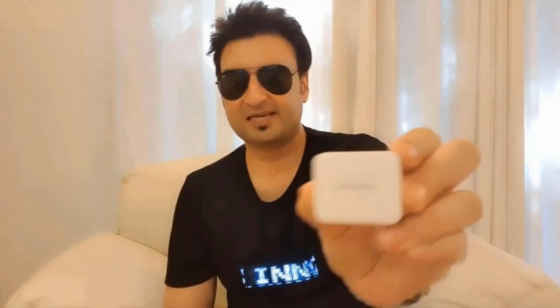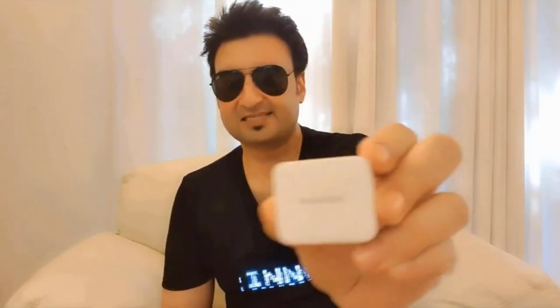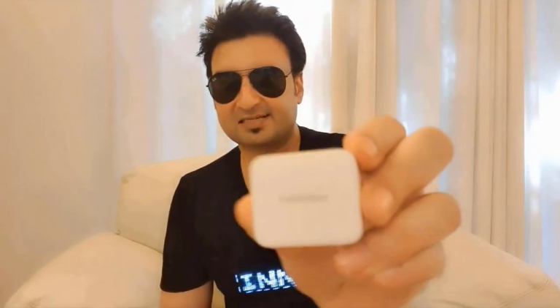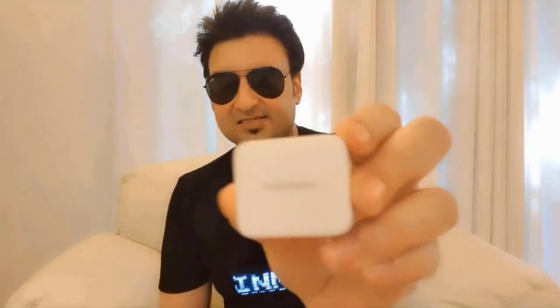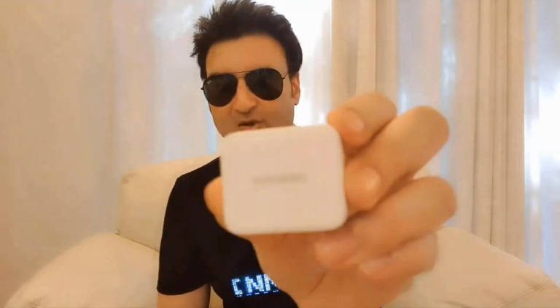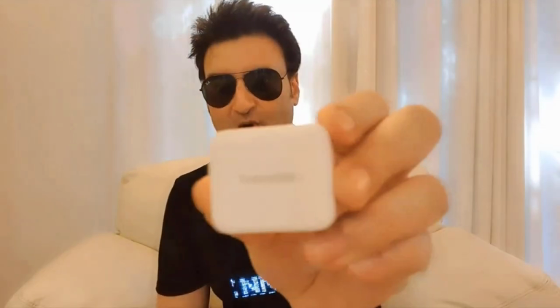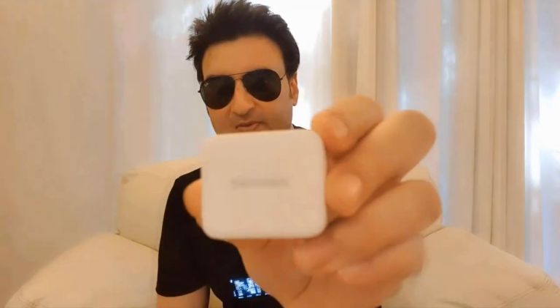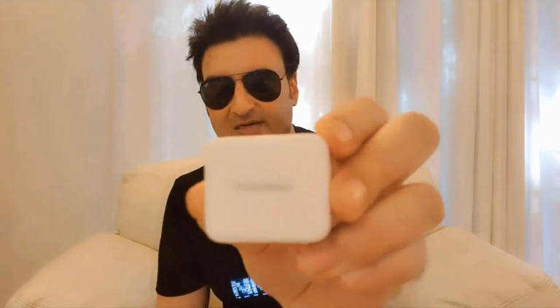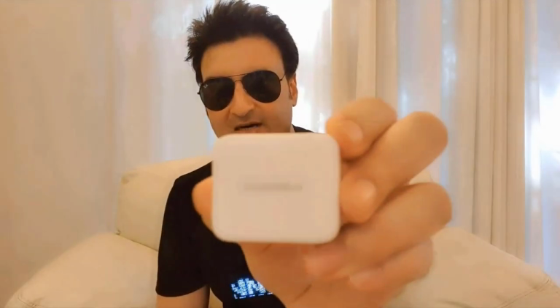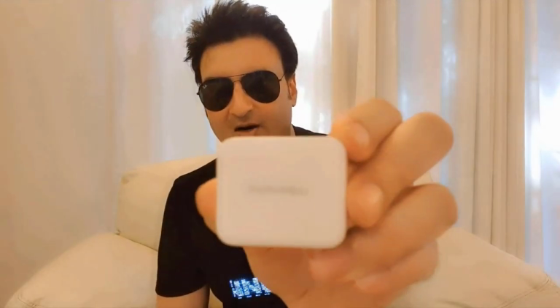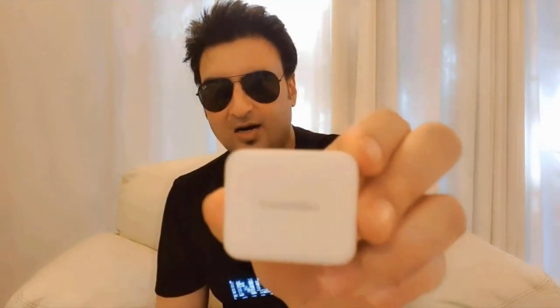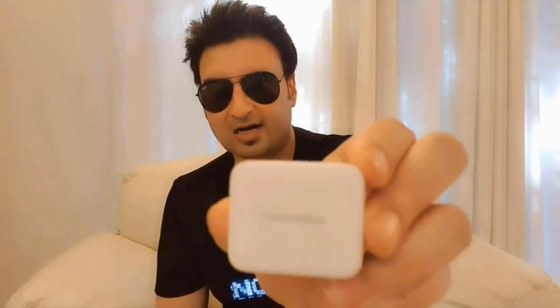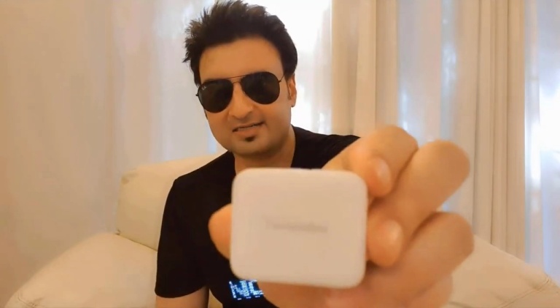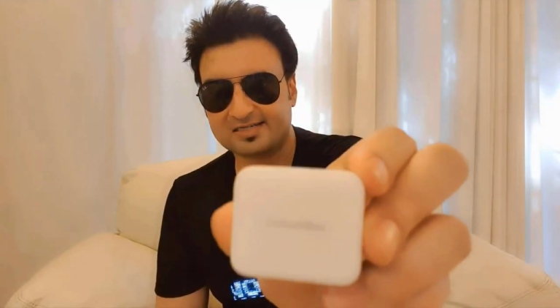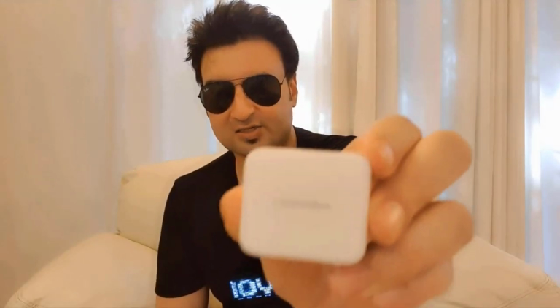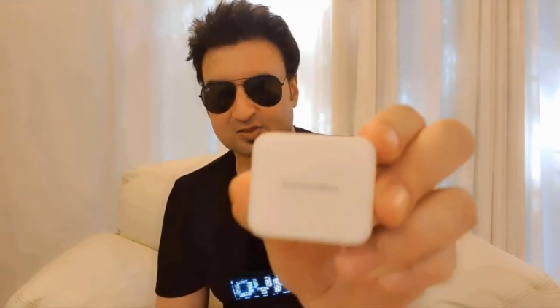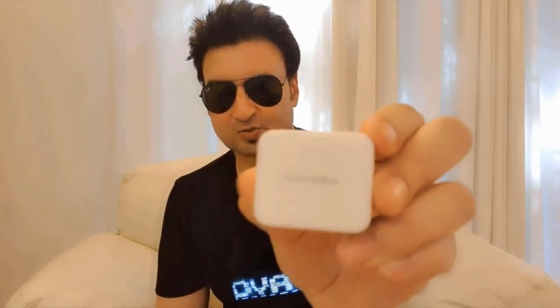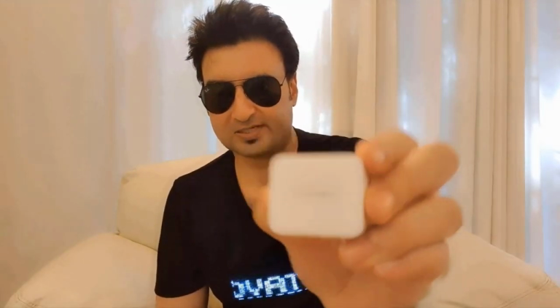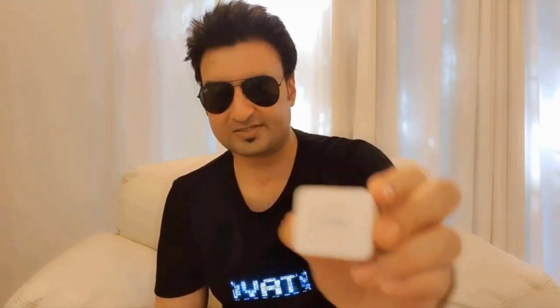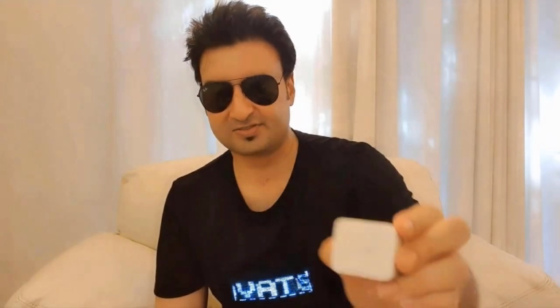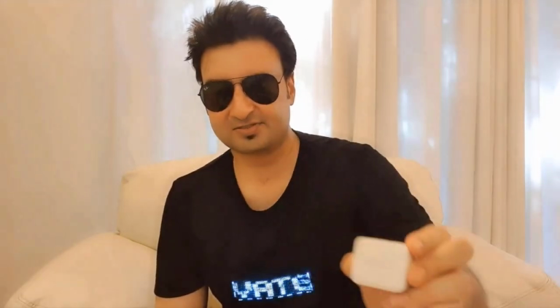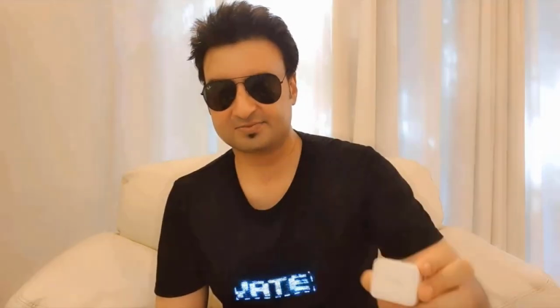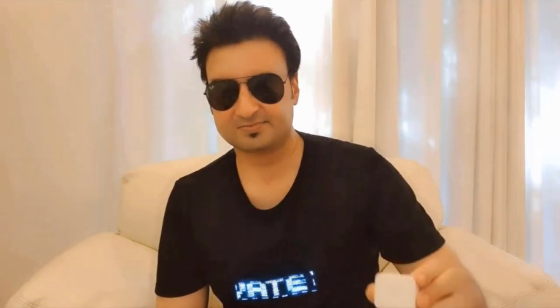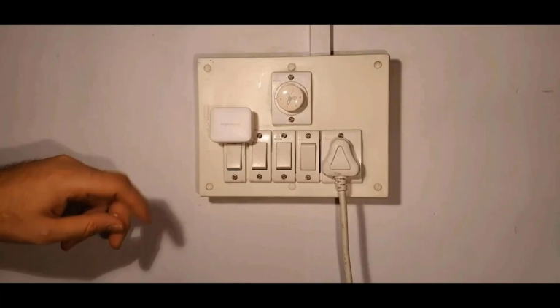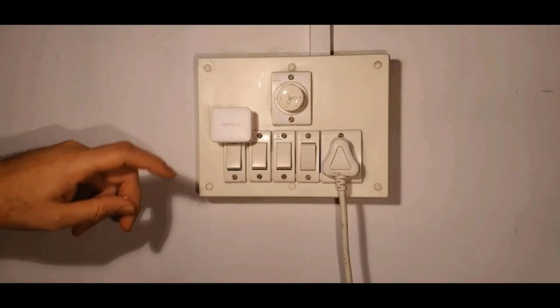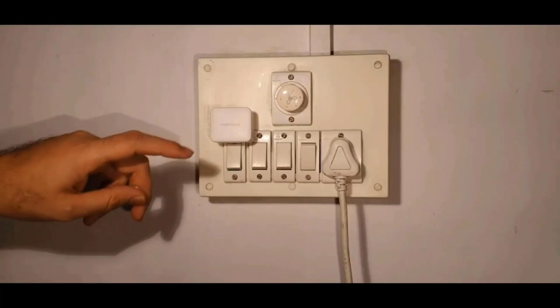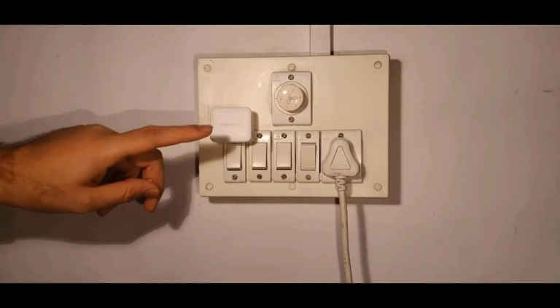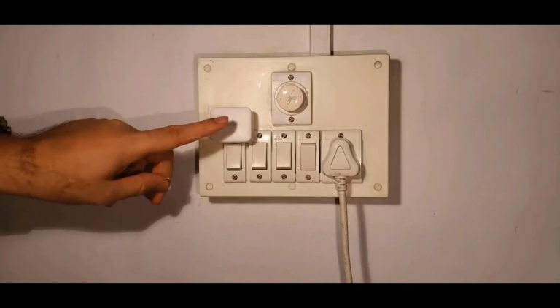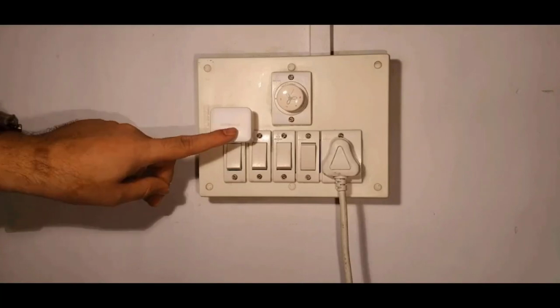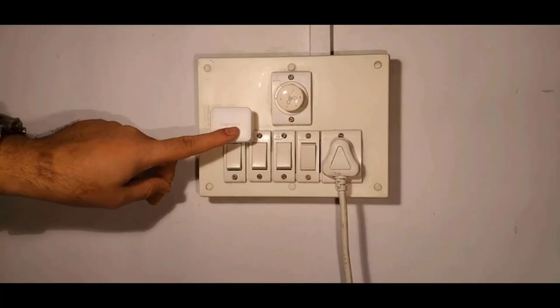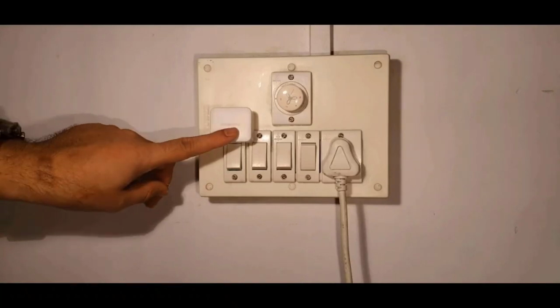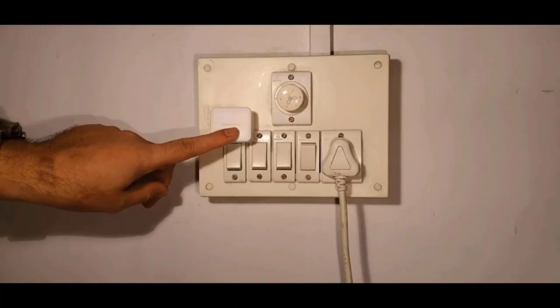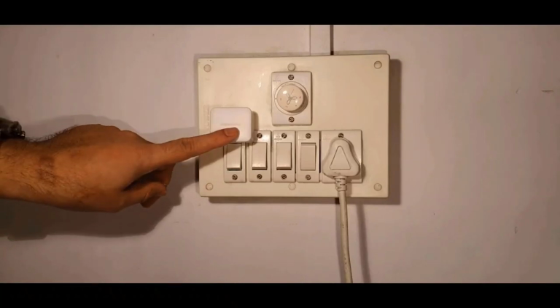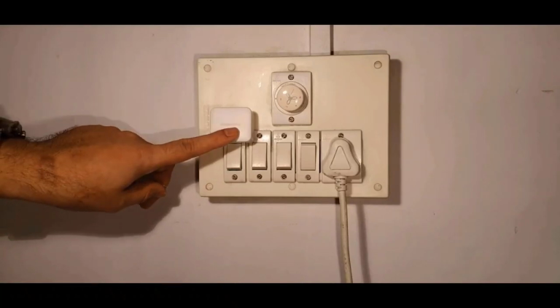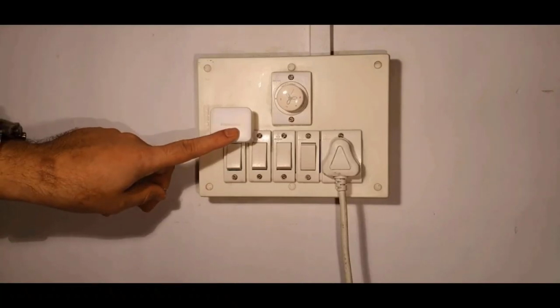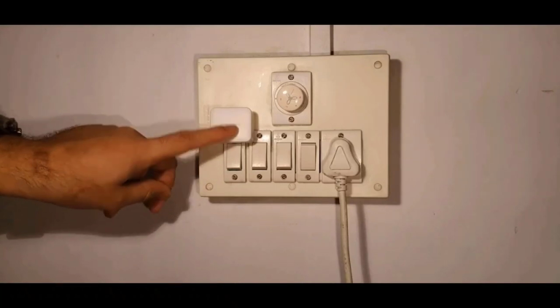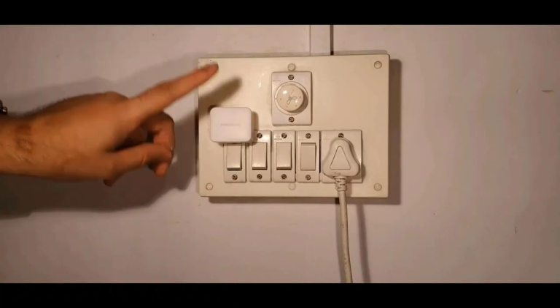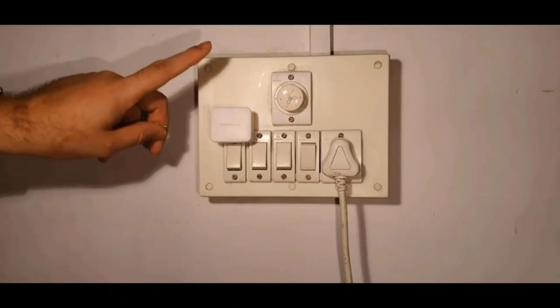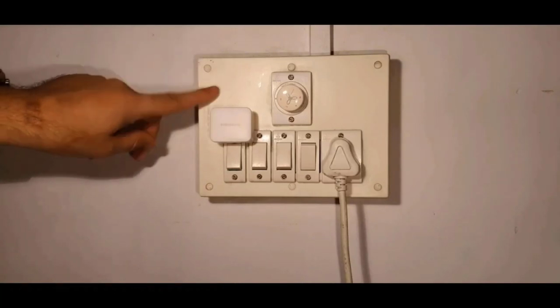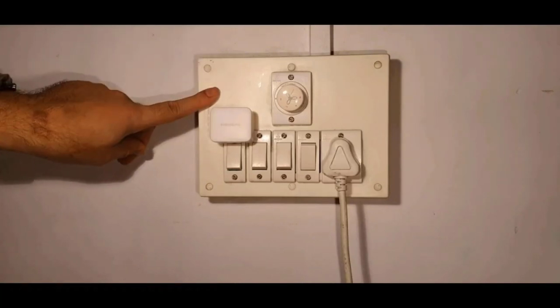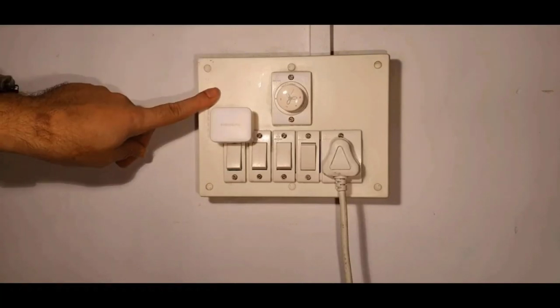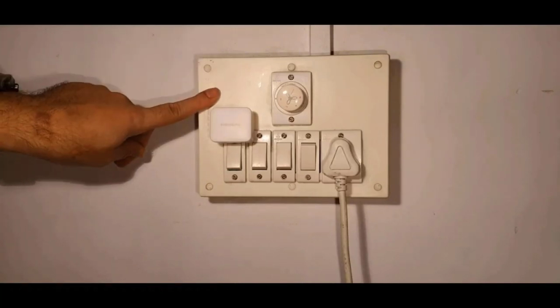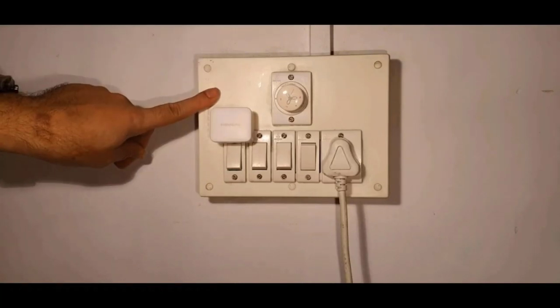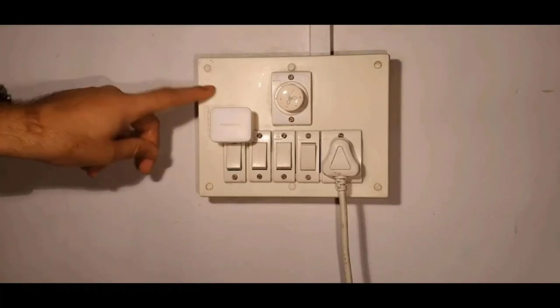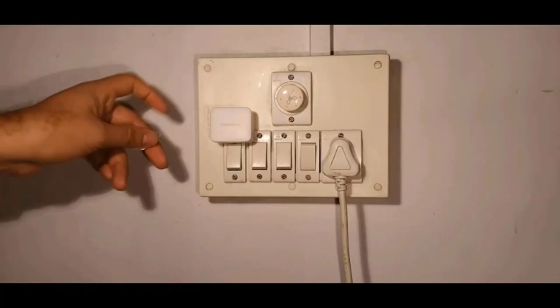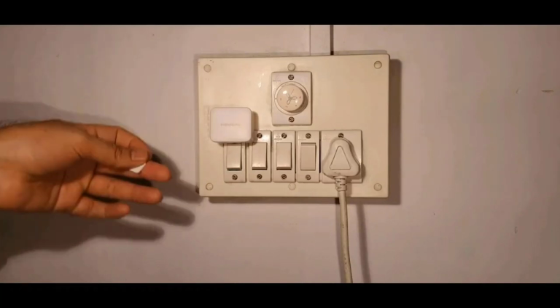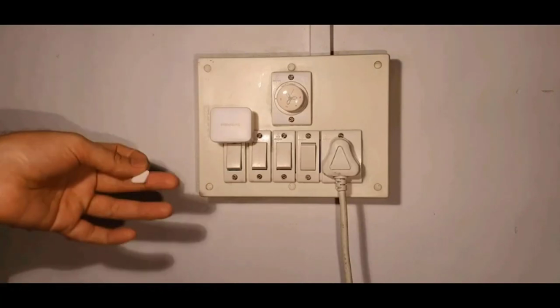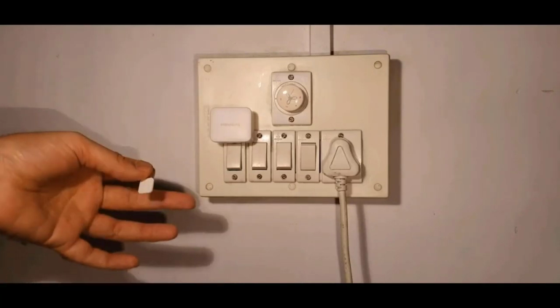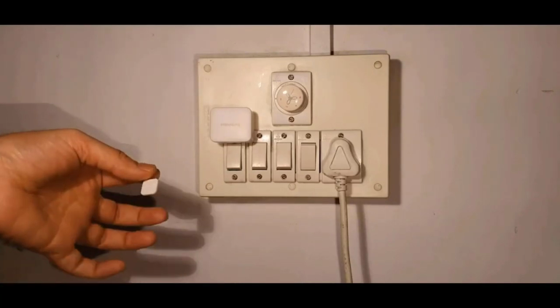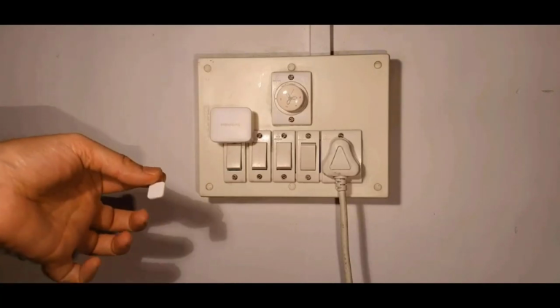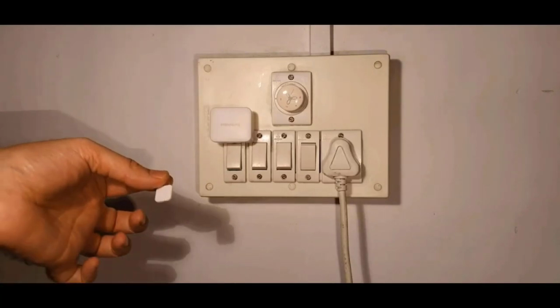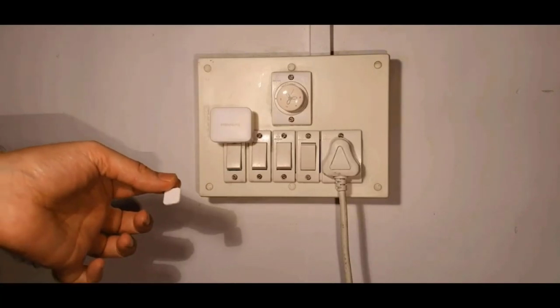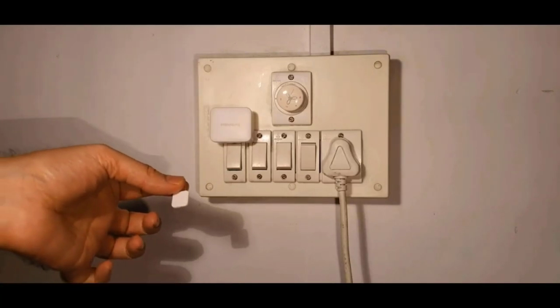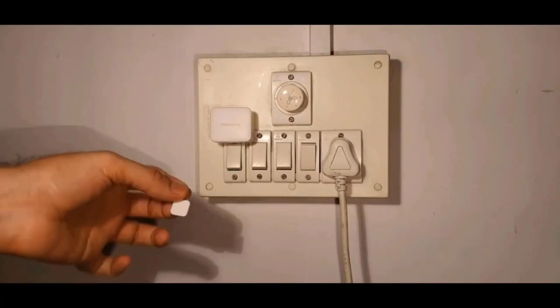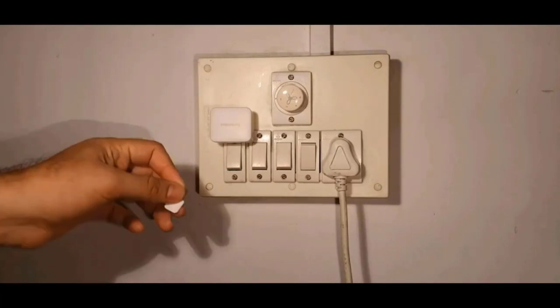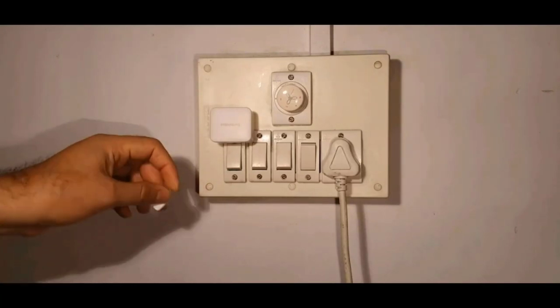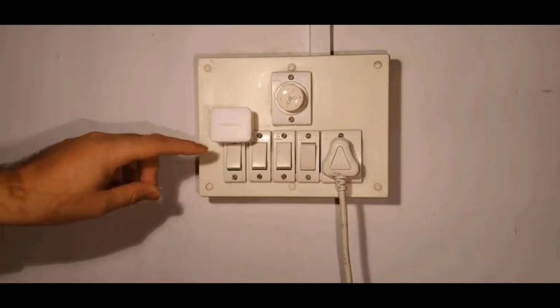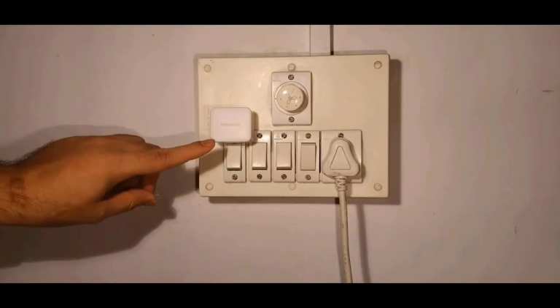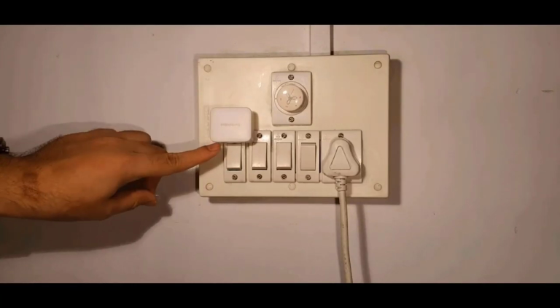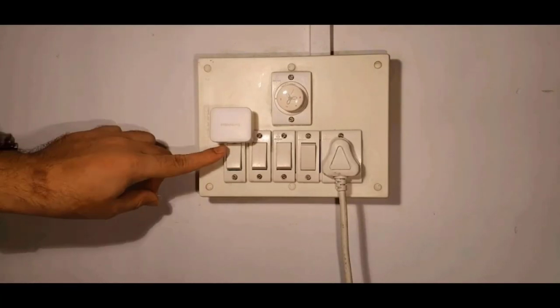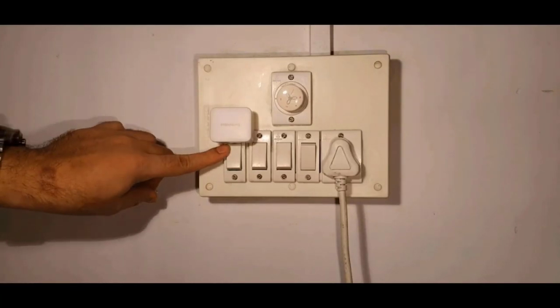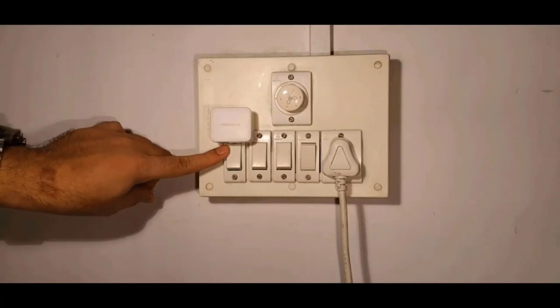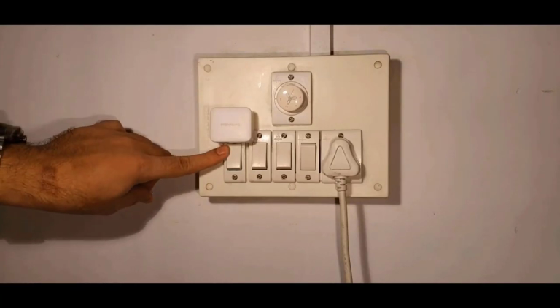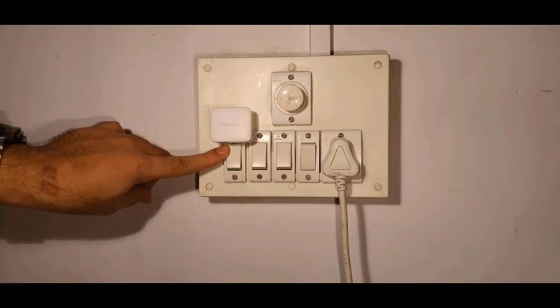You place this over or under your switch. I have attached the SwitchBot to this switchboard. Now I just have to attach this to the switch.